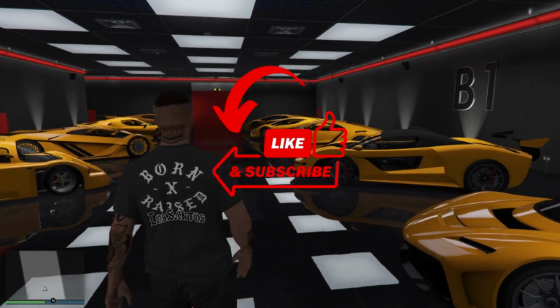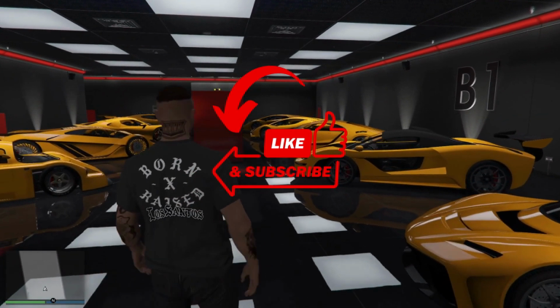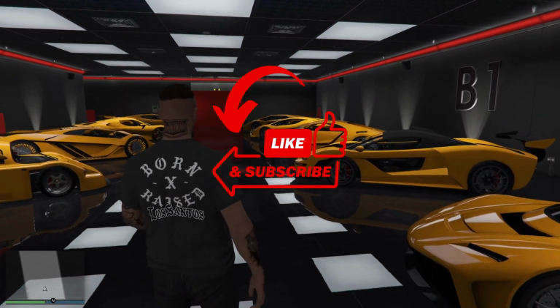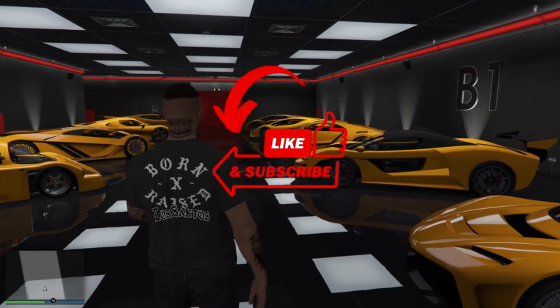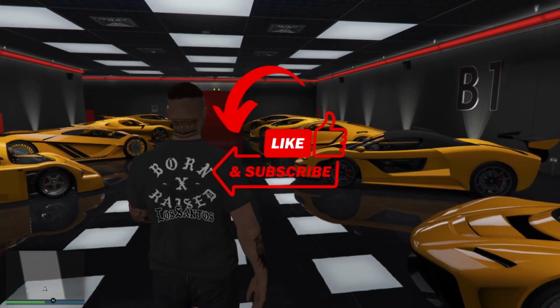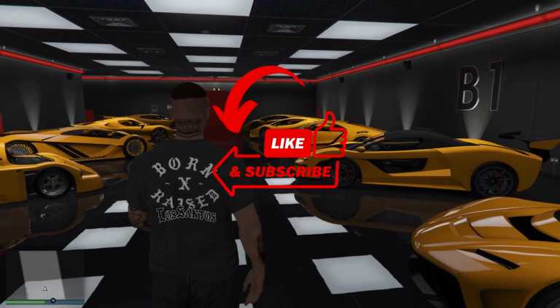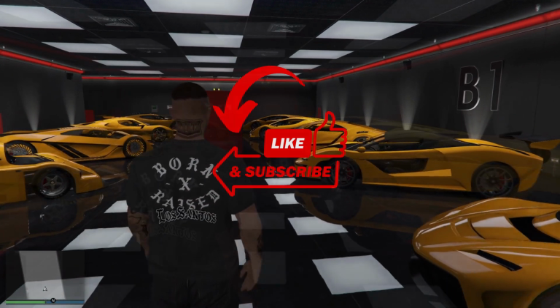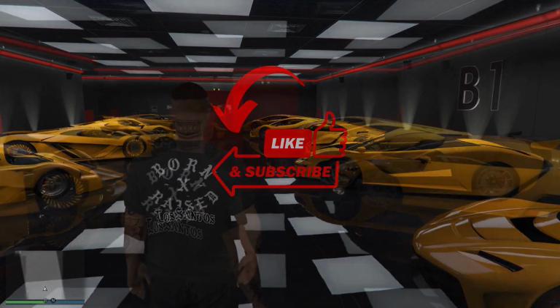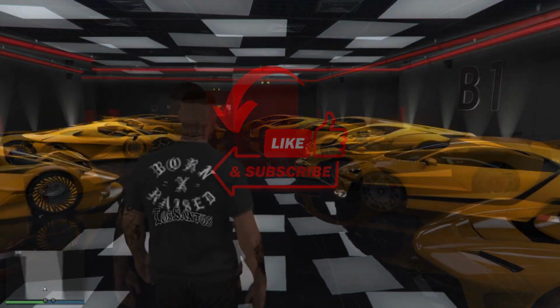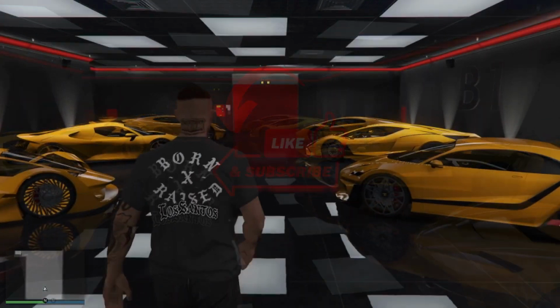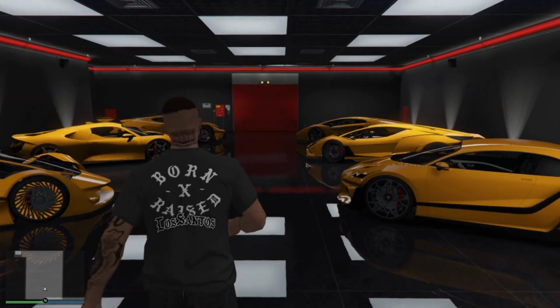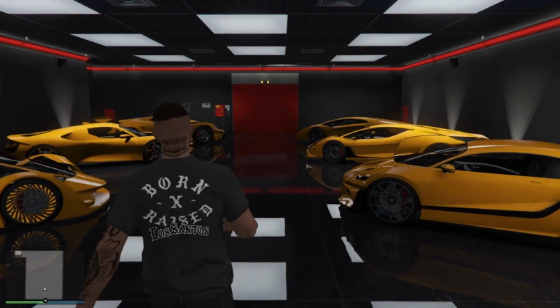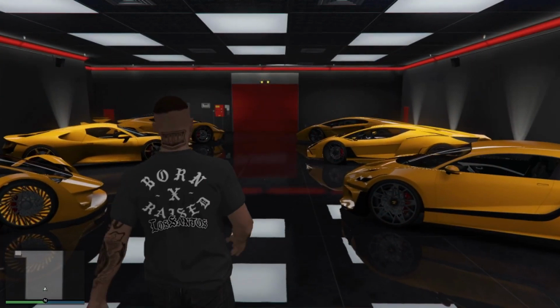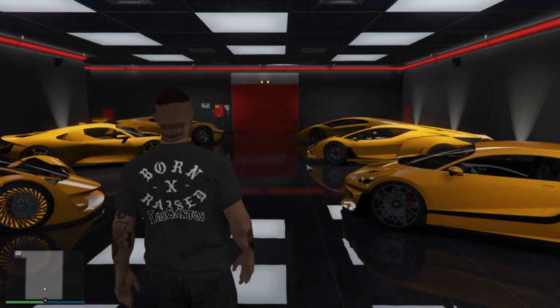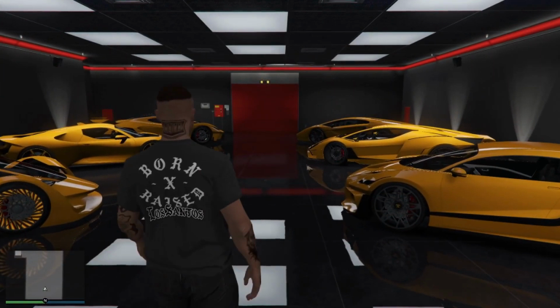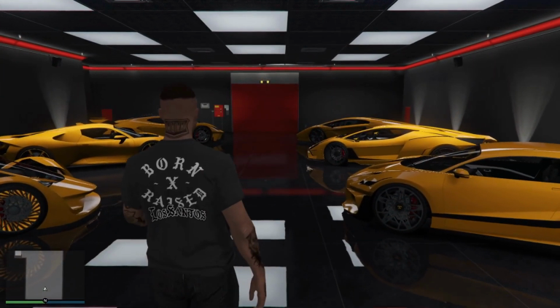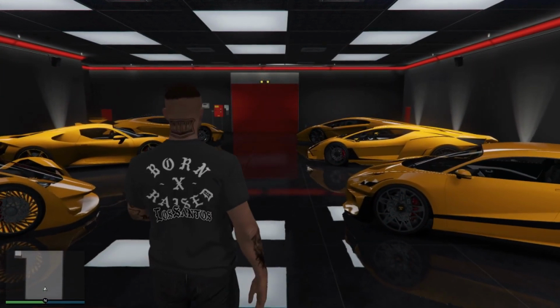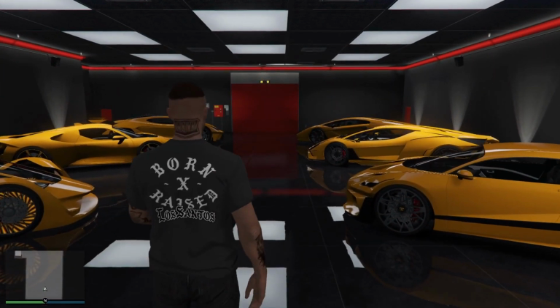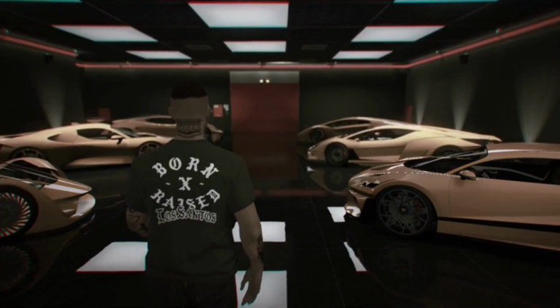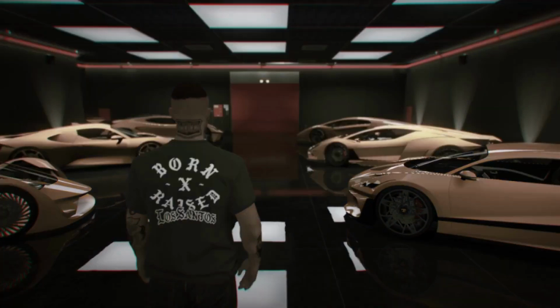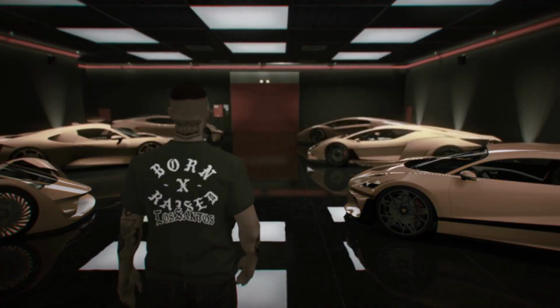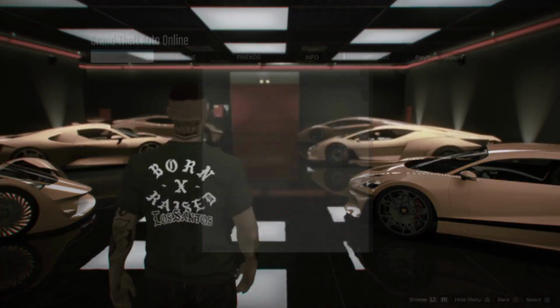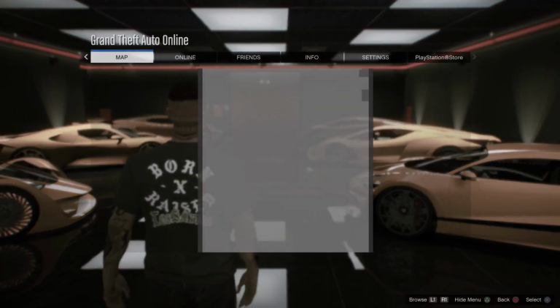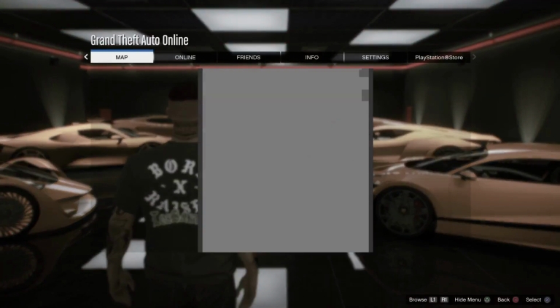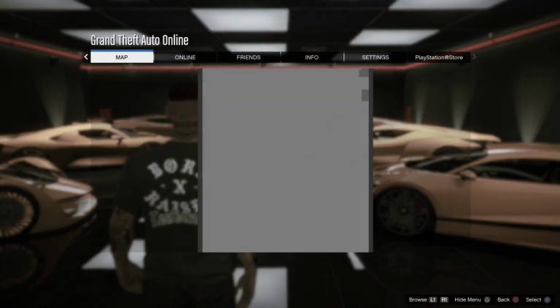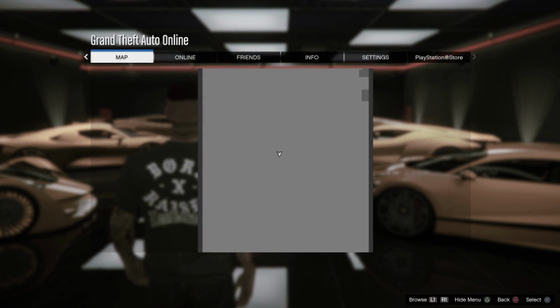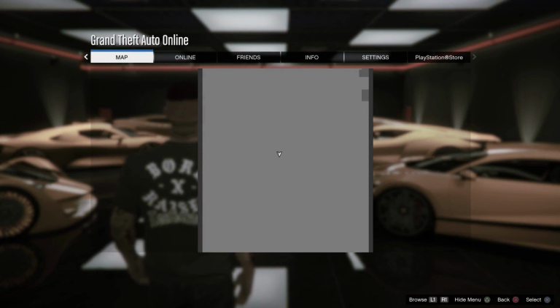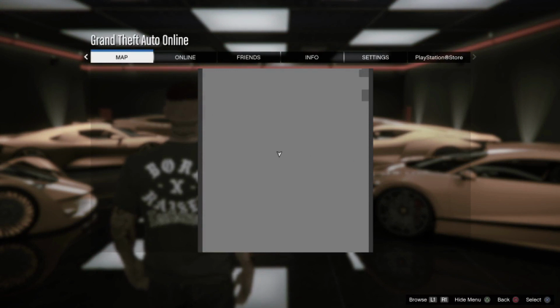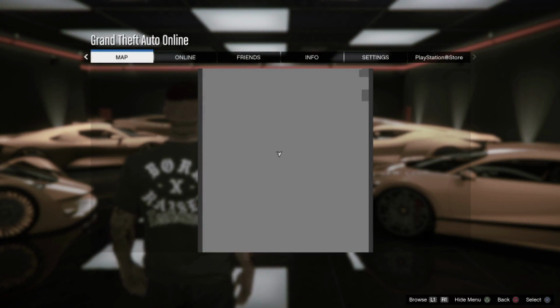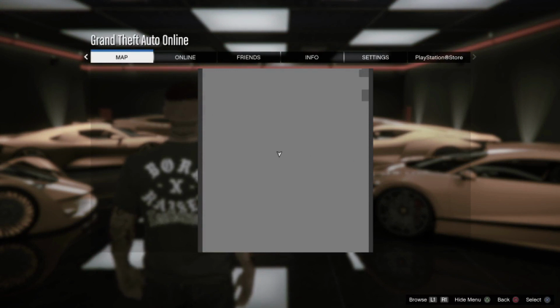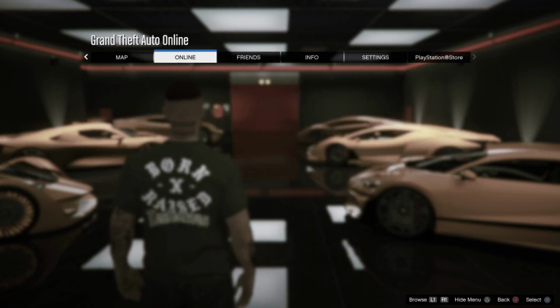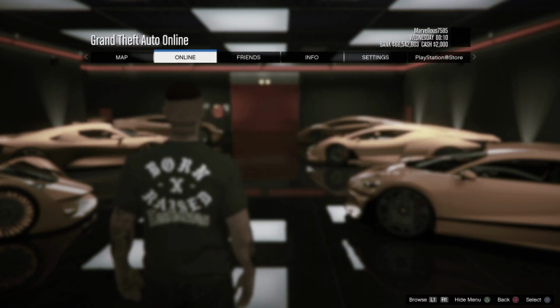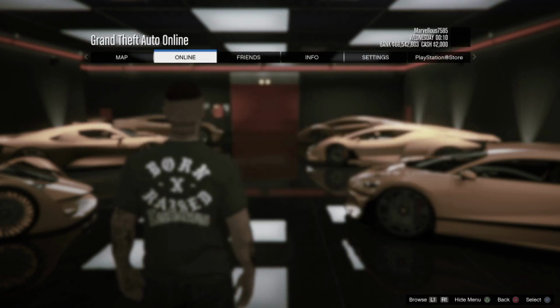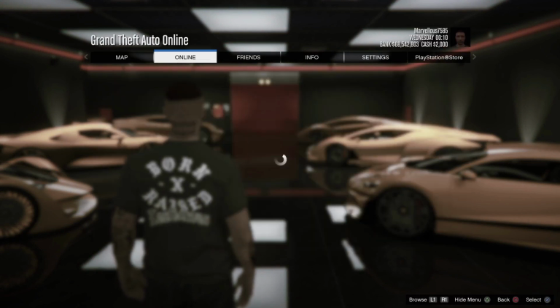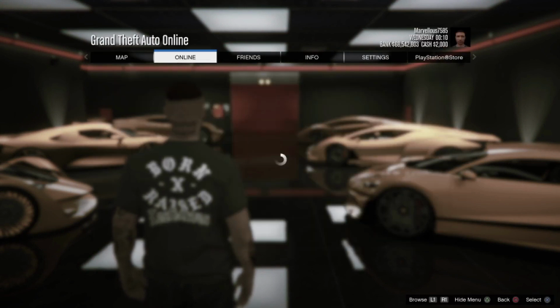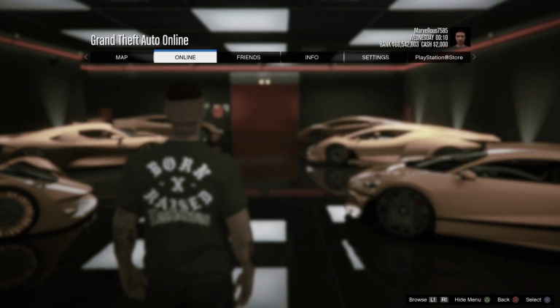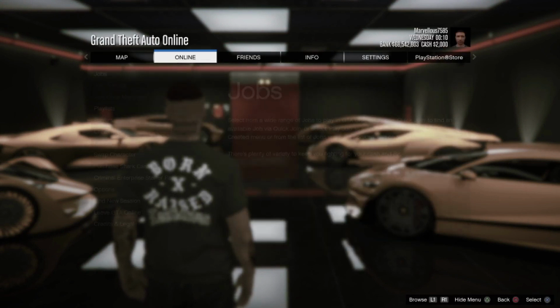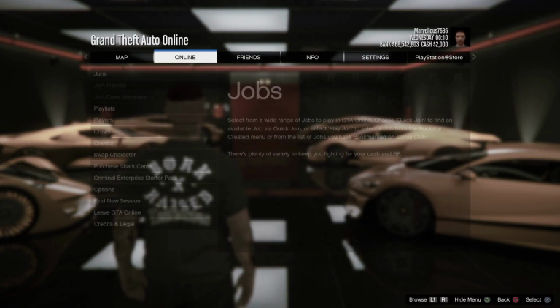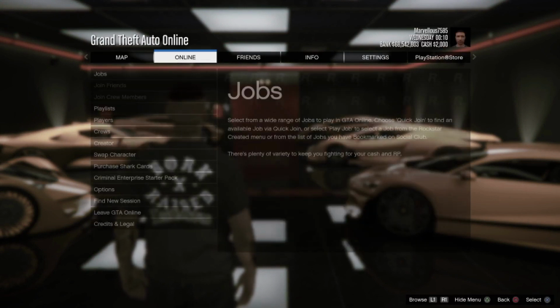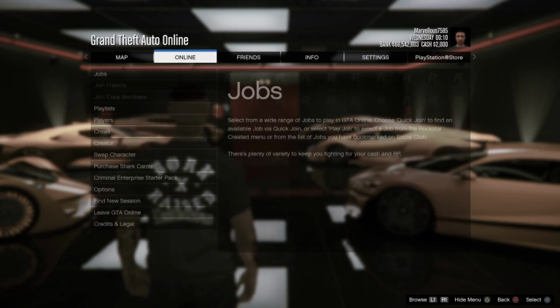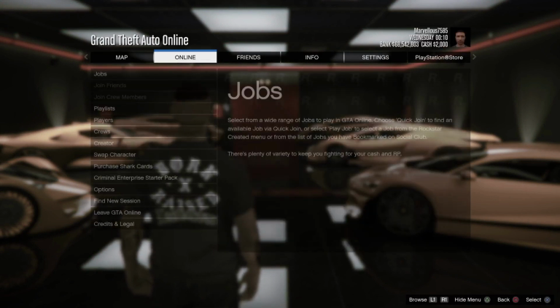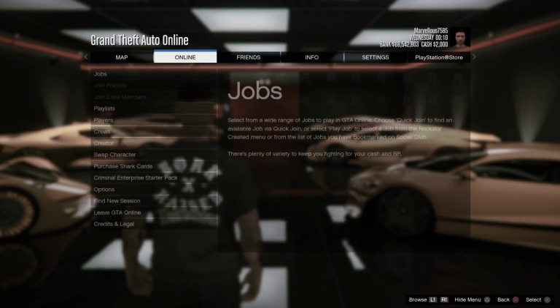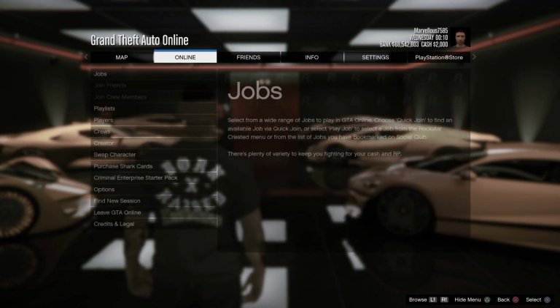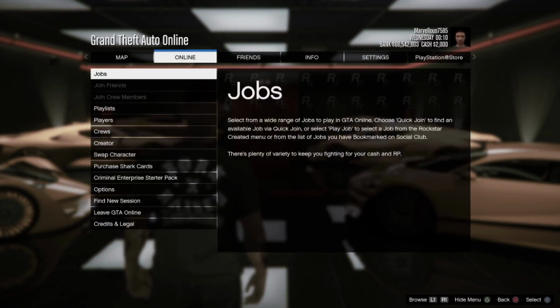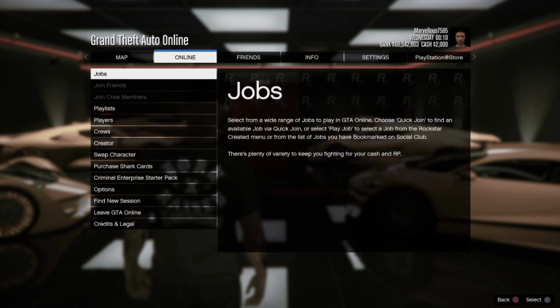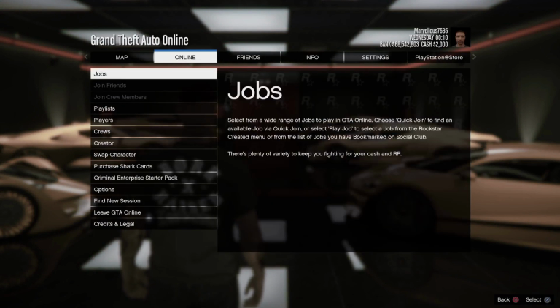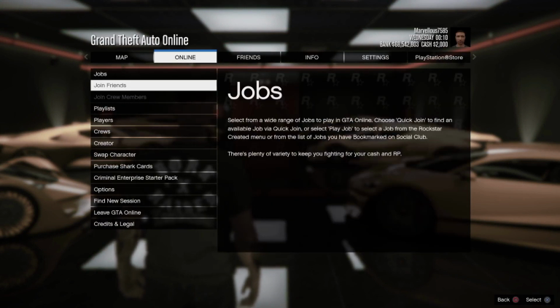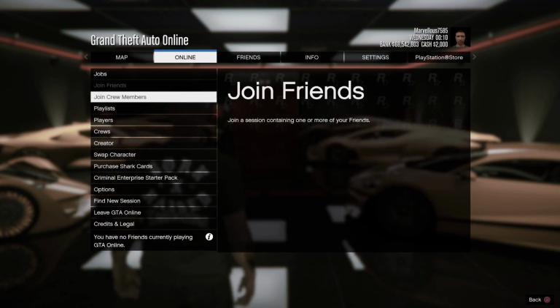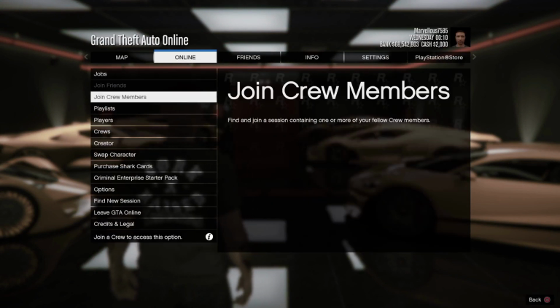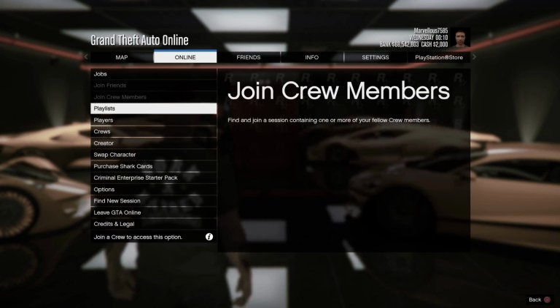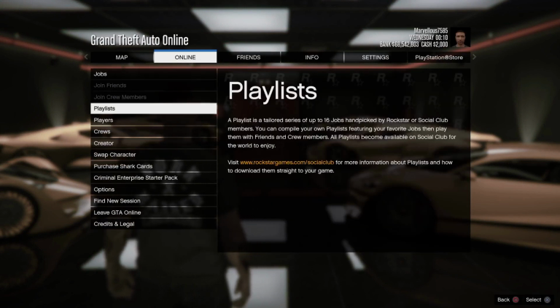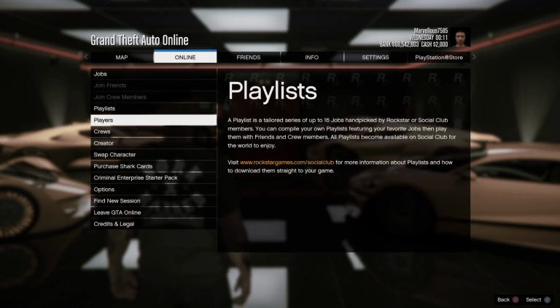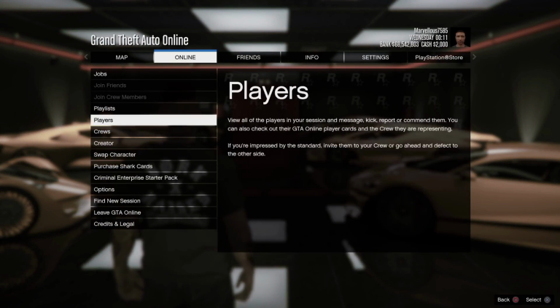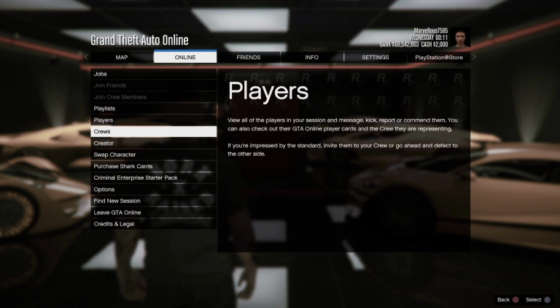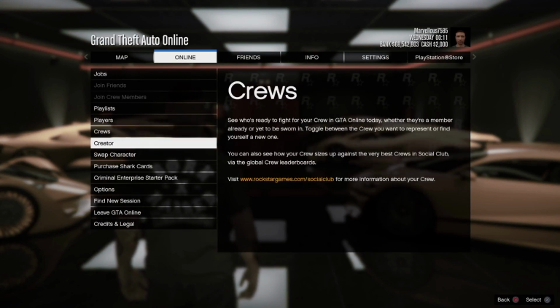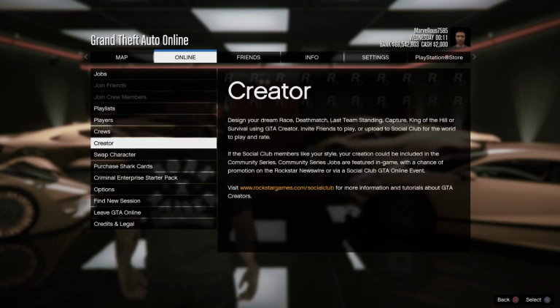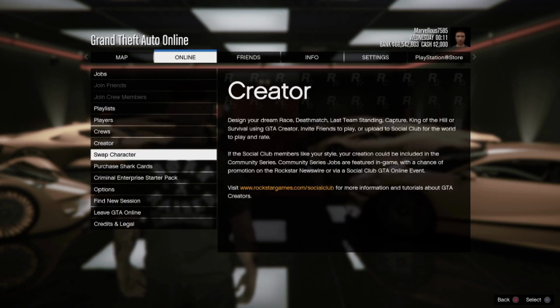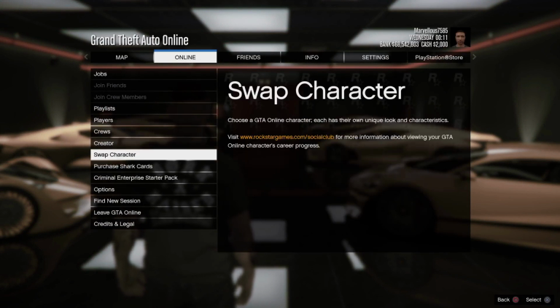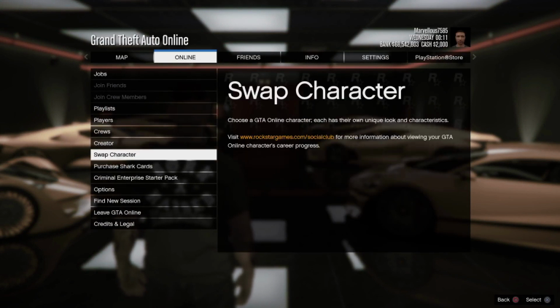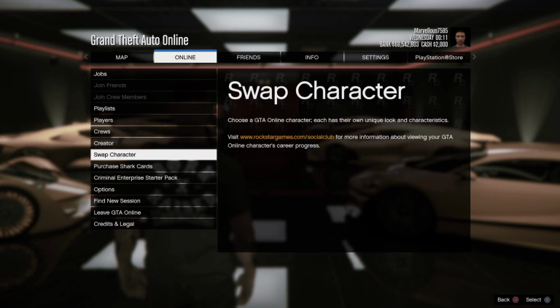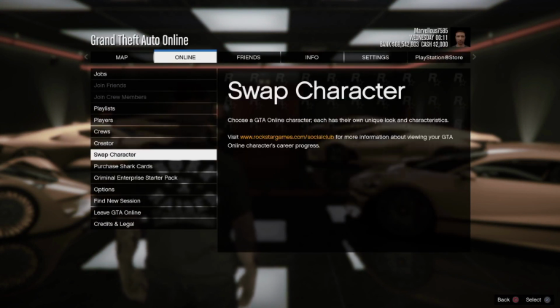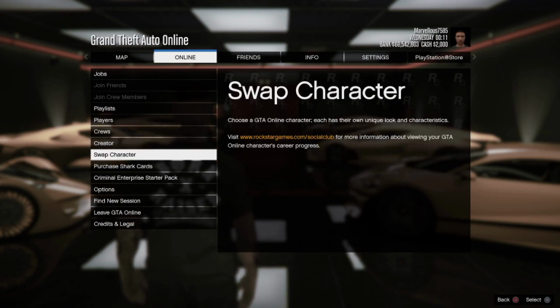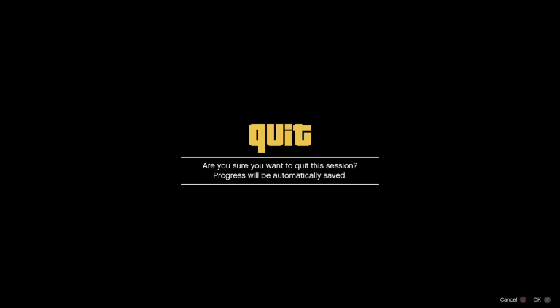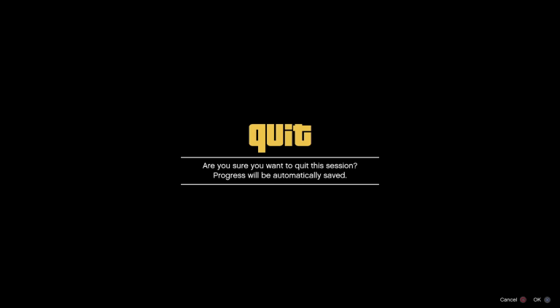So let's get into the glitch. What you want to do is open your pause menu, make your way over to Online, and go to Swap Character.